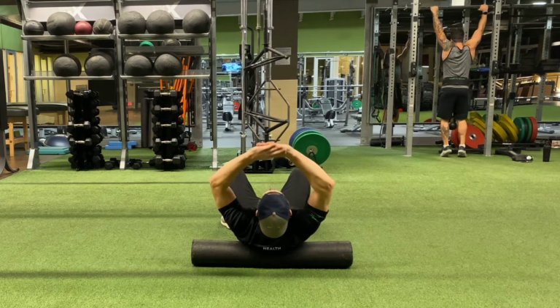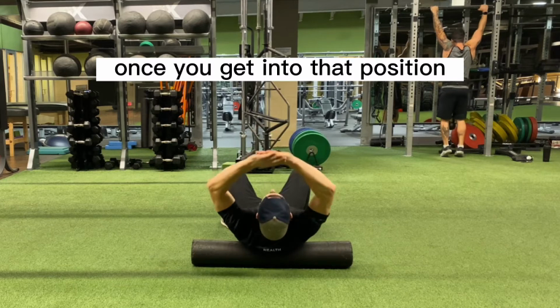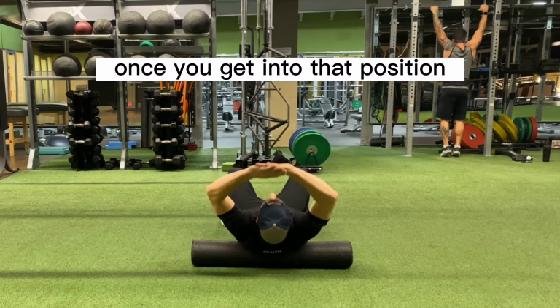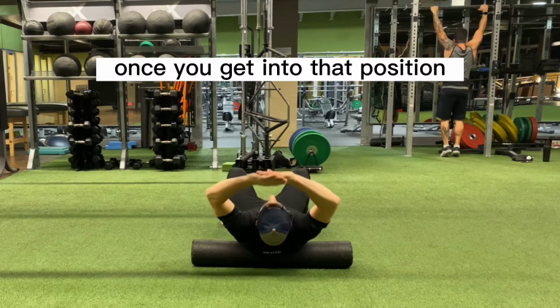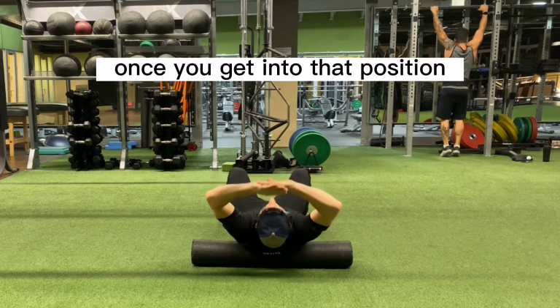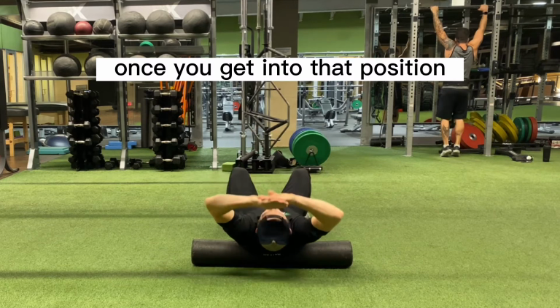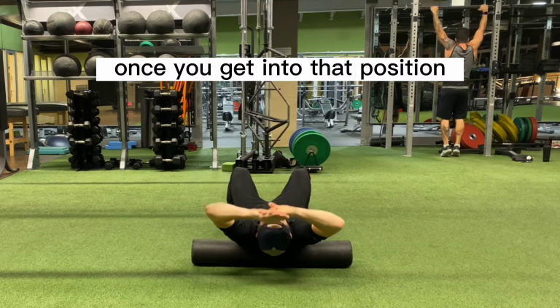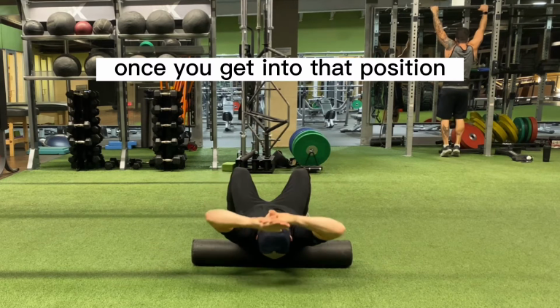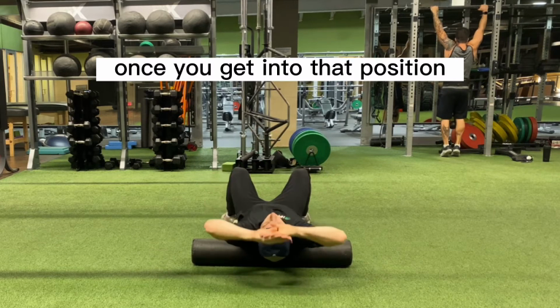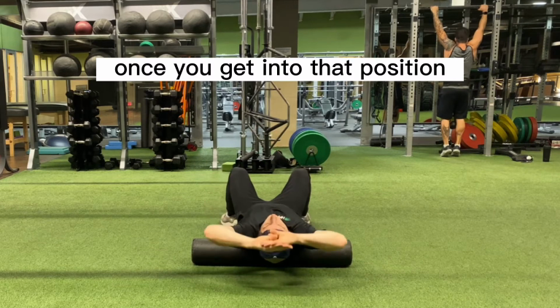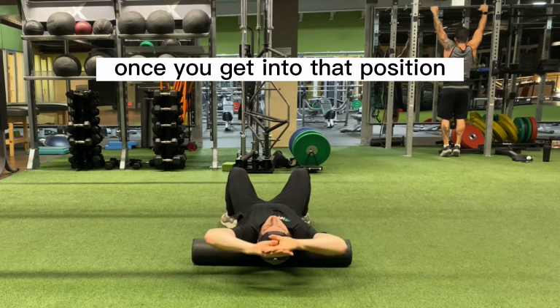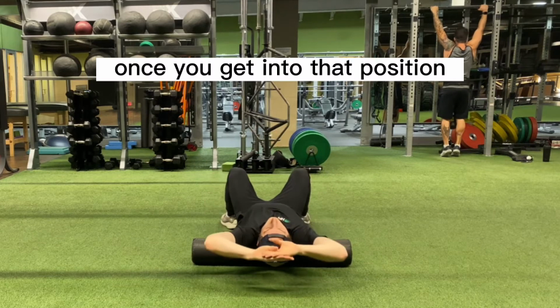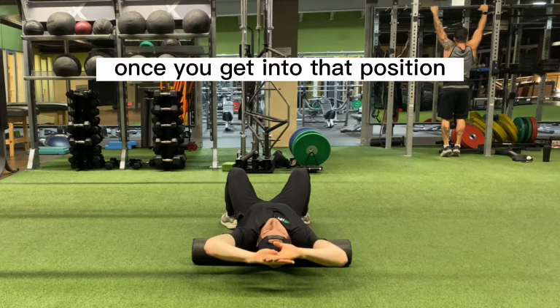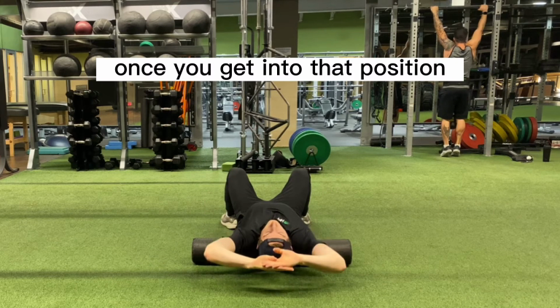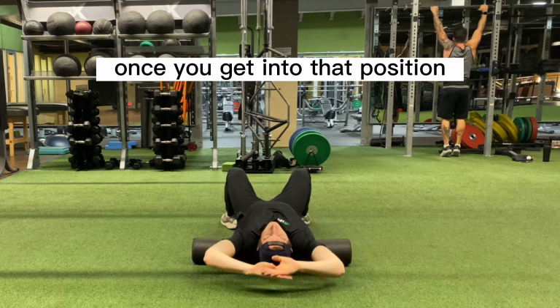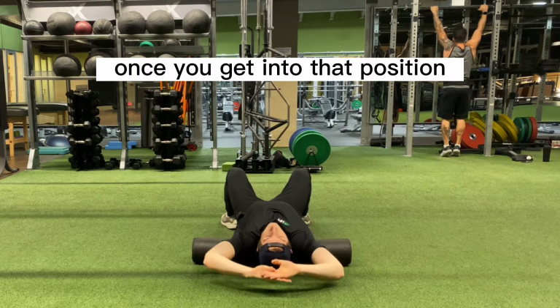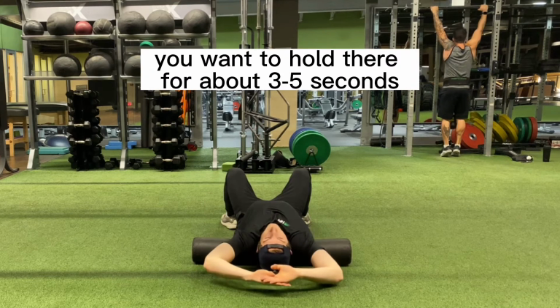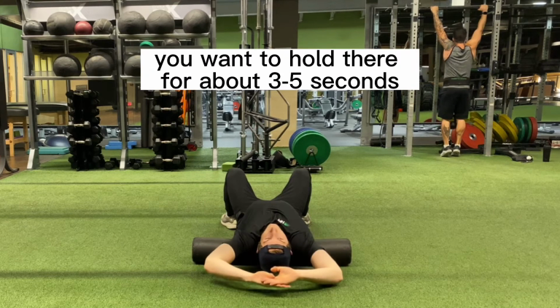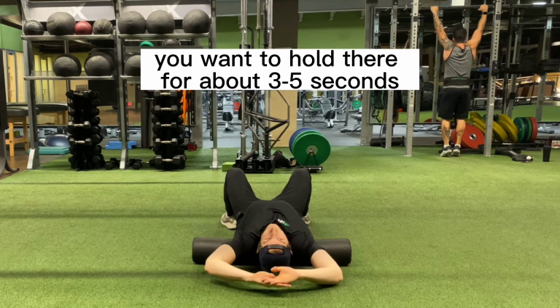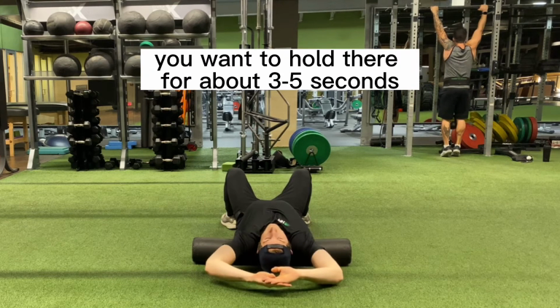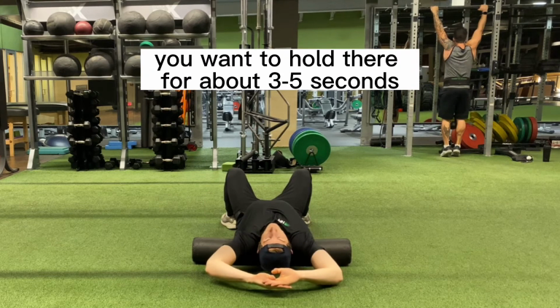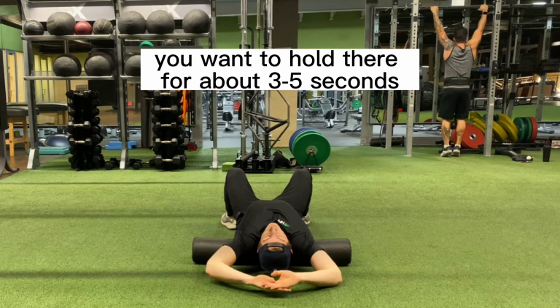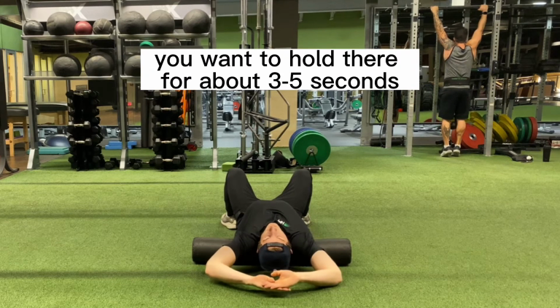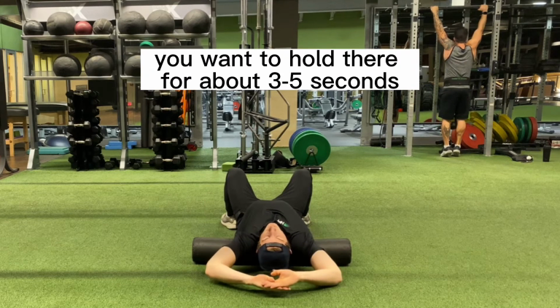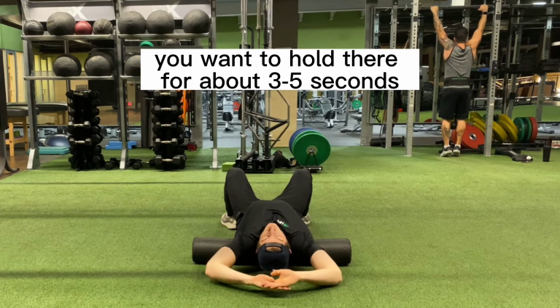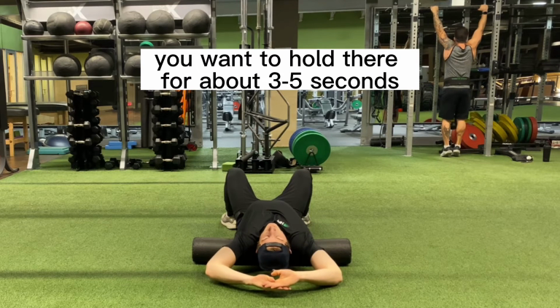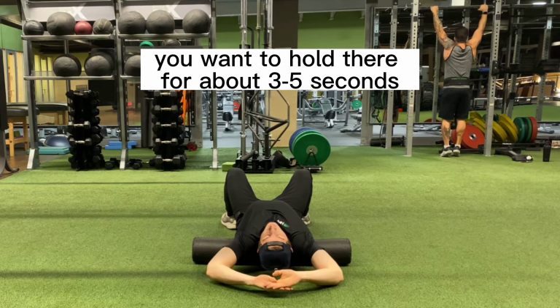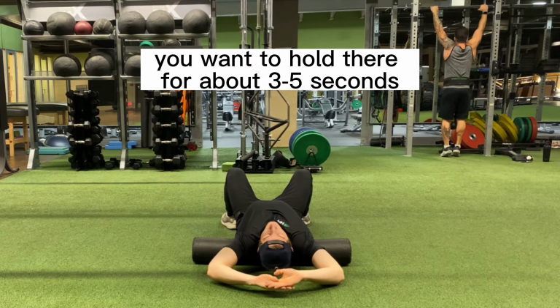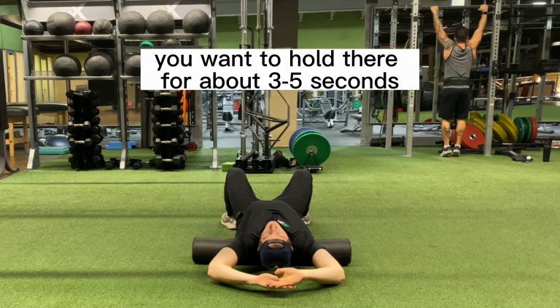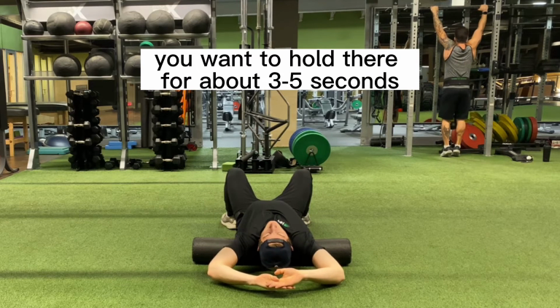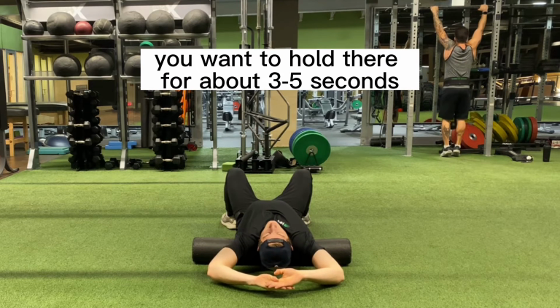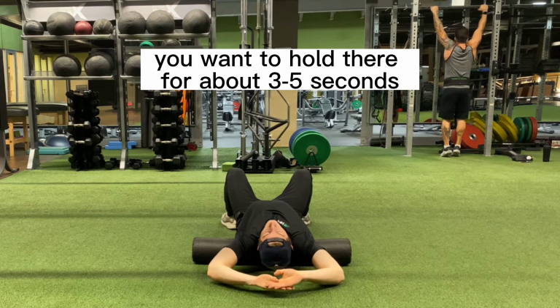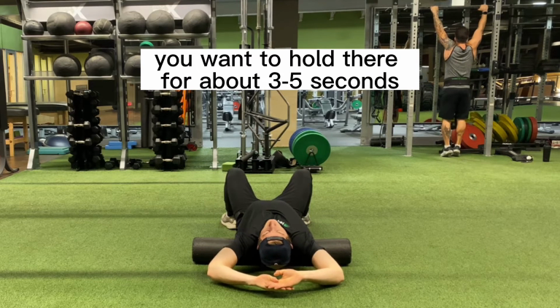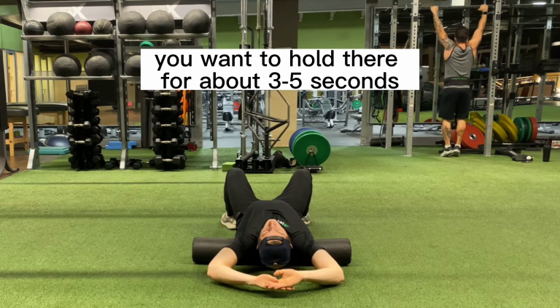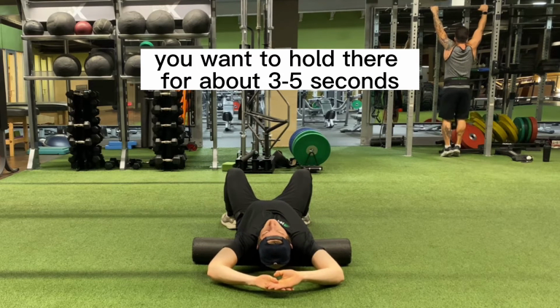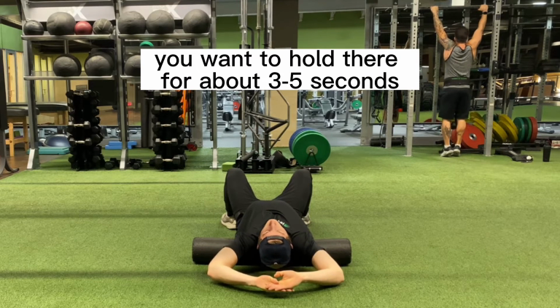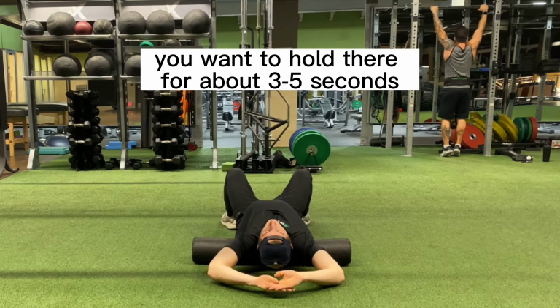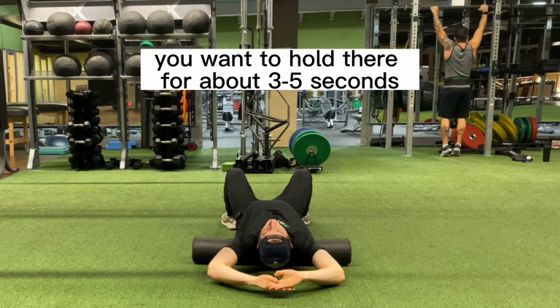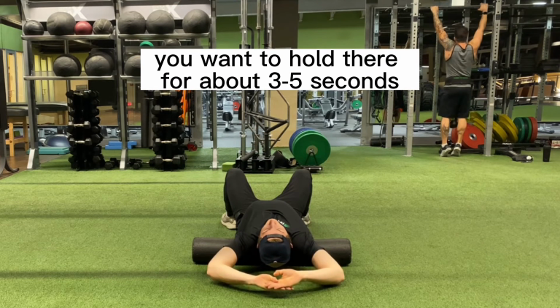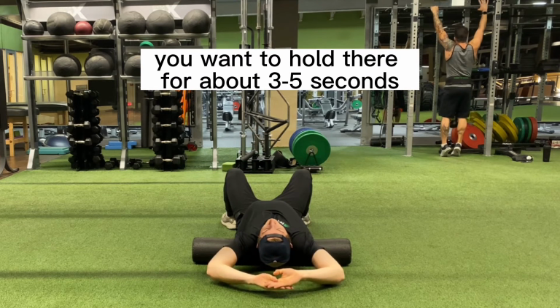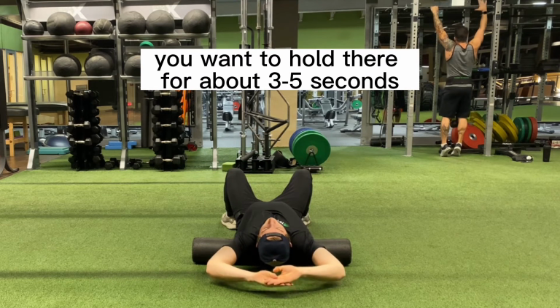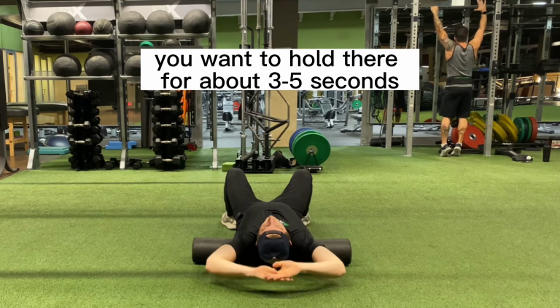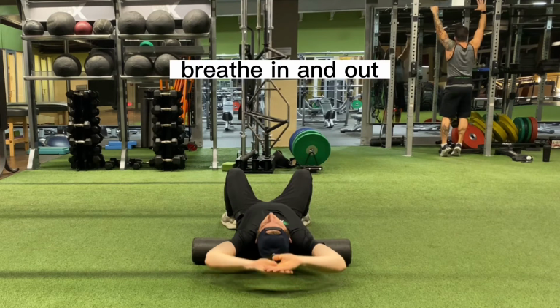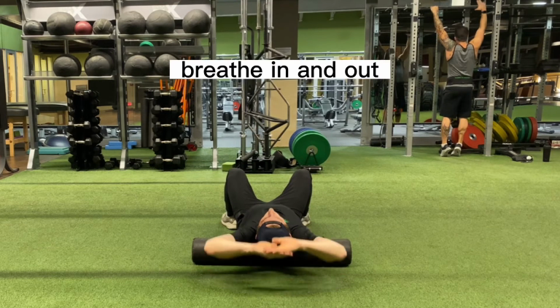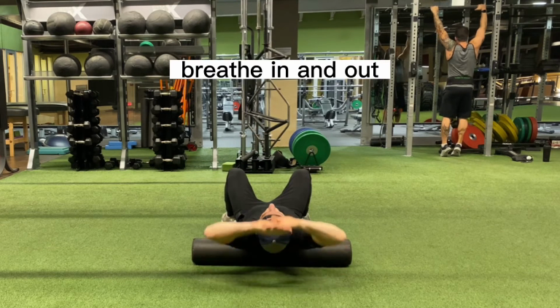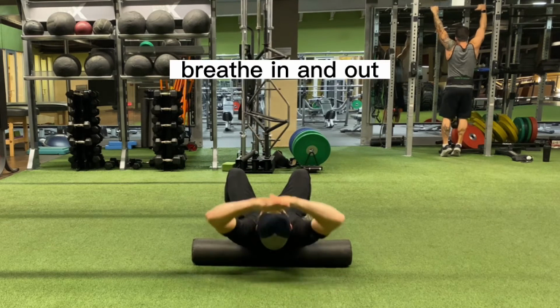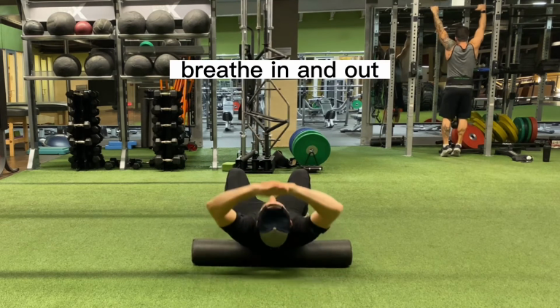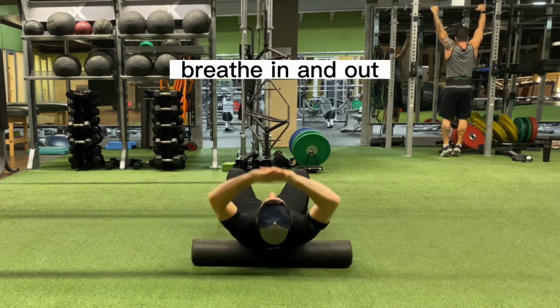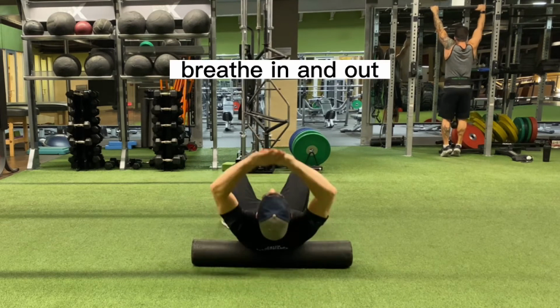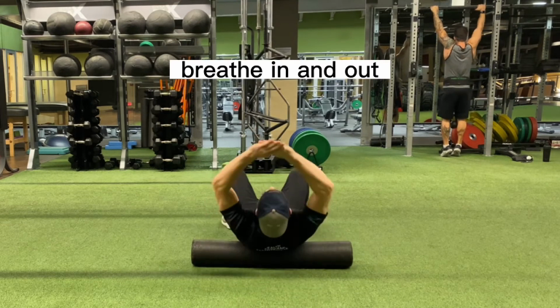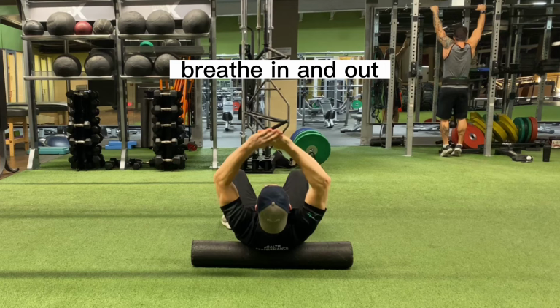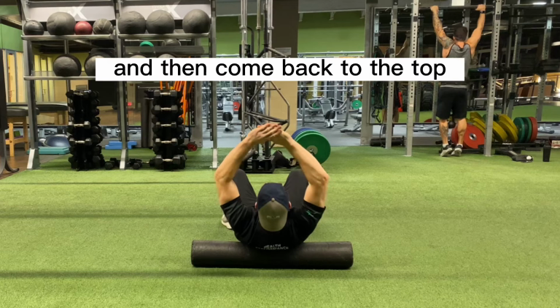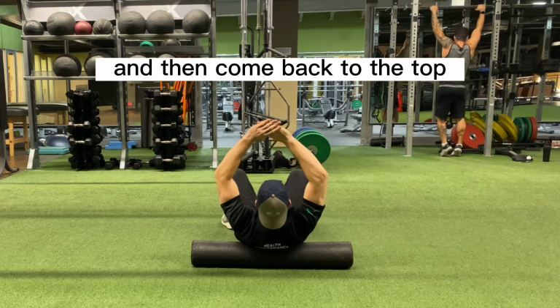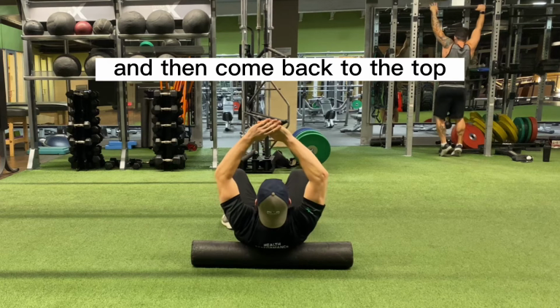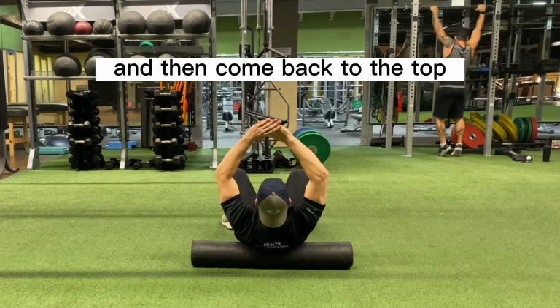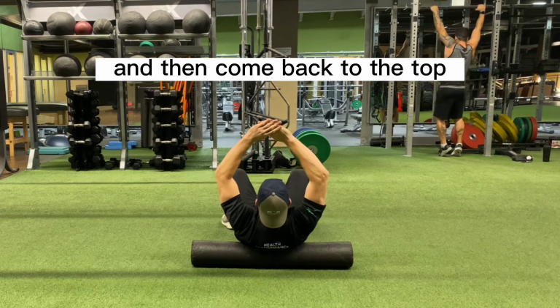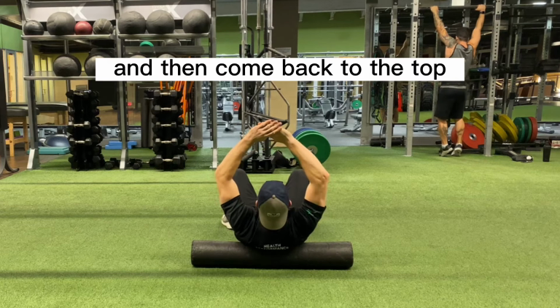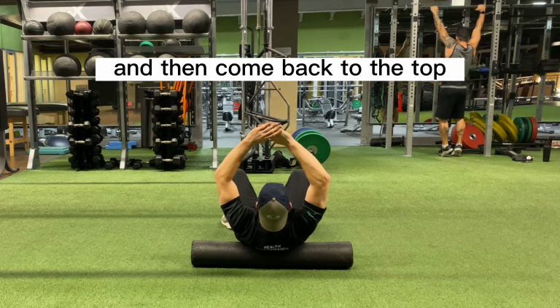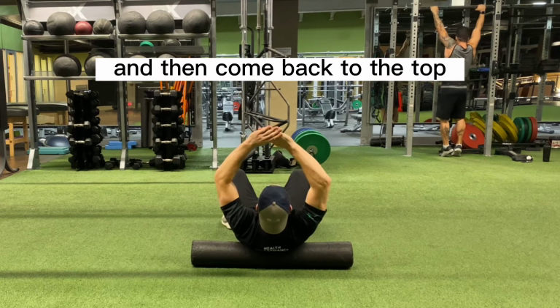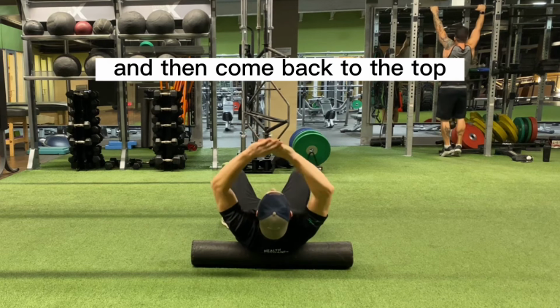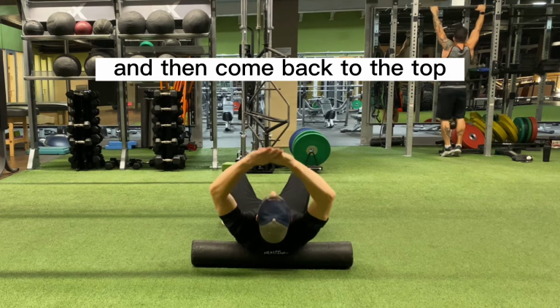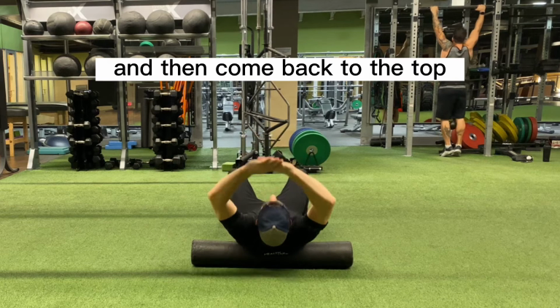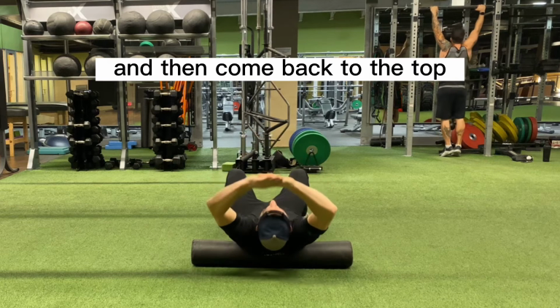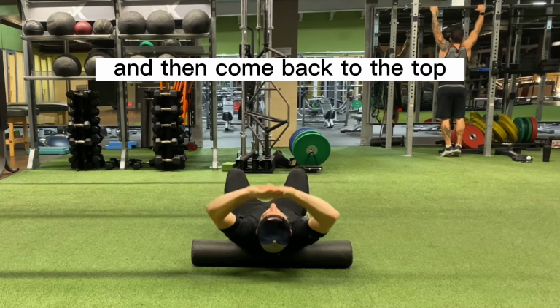Once you get into that position, you want to hold there for about three to five seconds, breathe in and out, and then come back to the top.